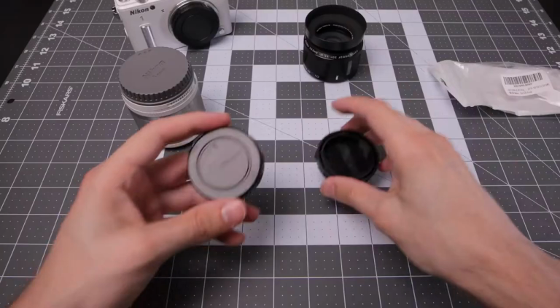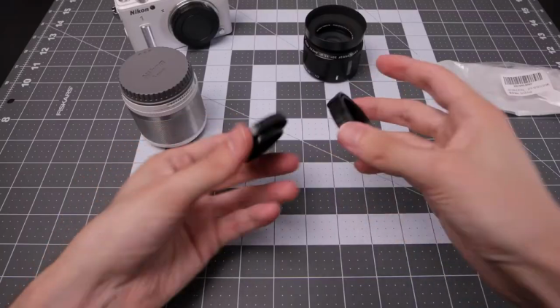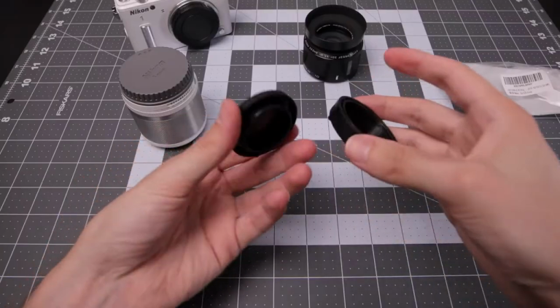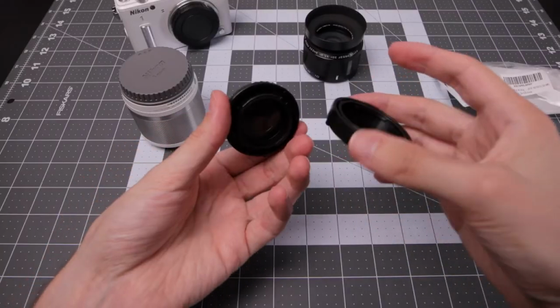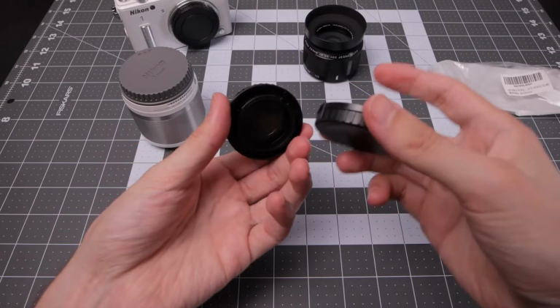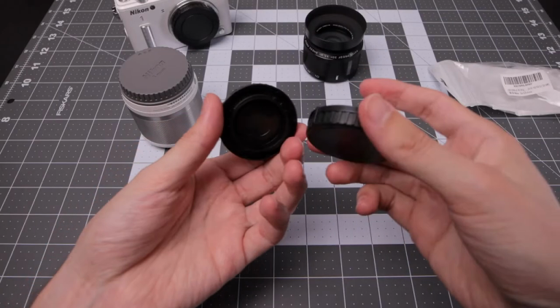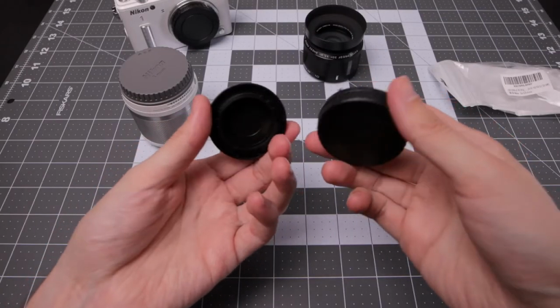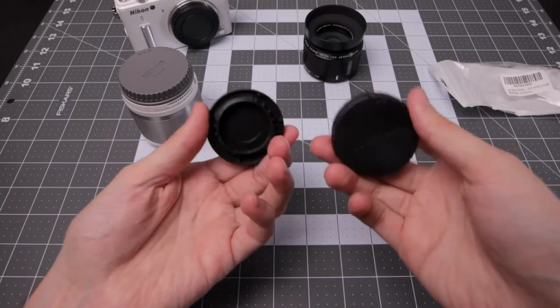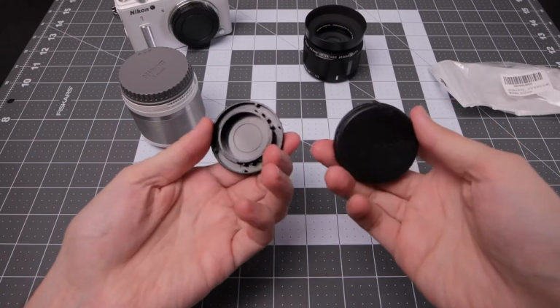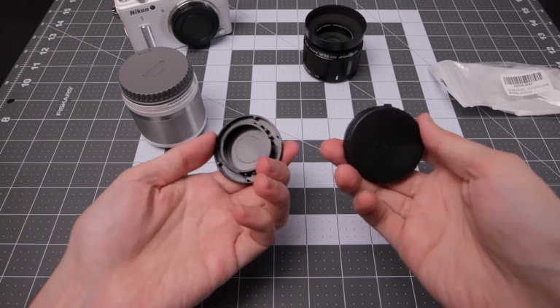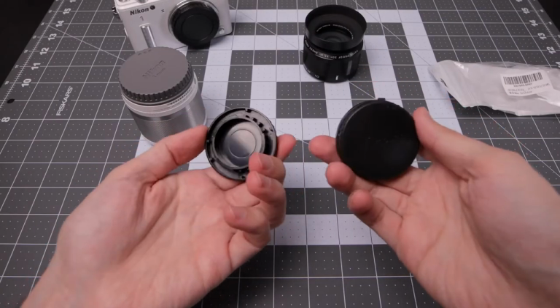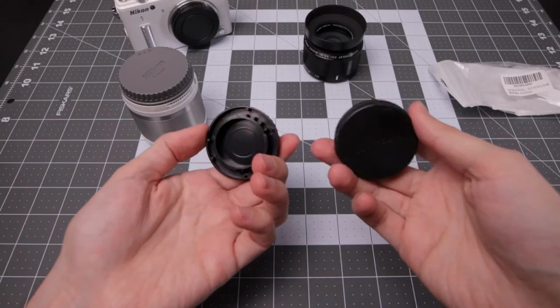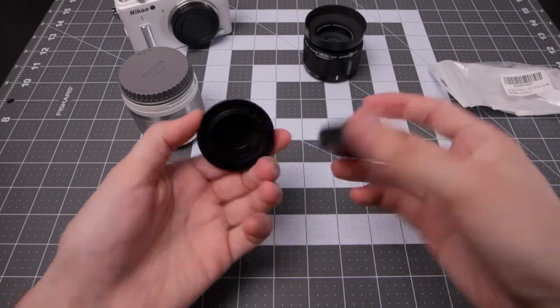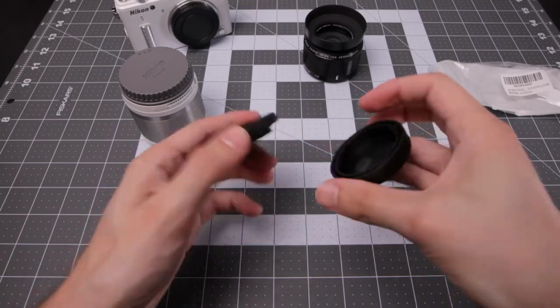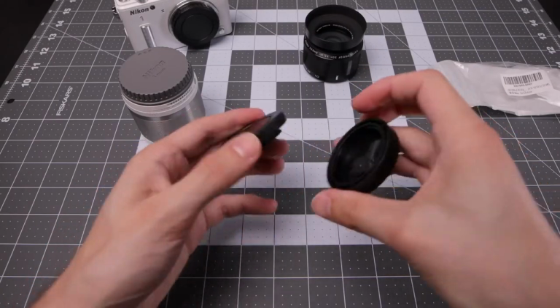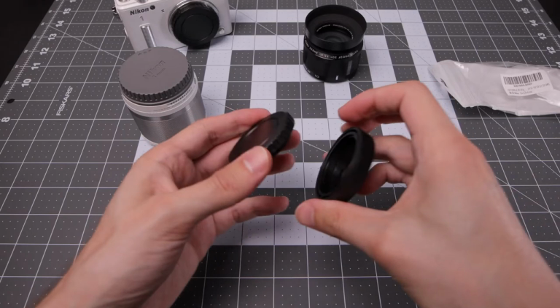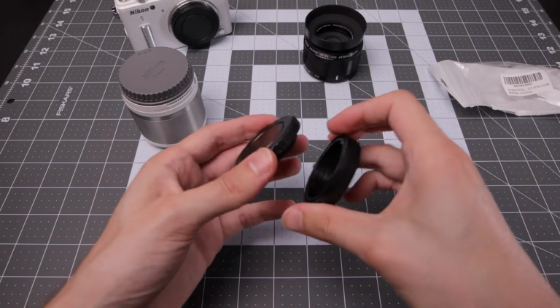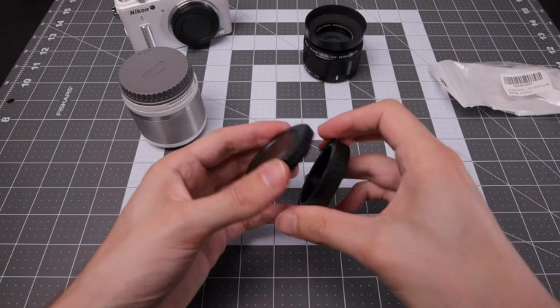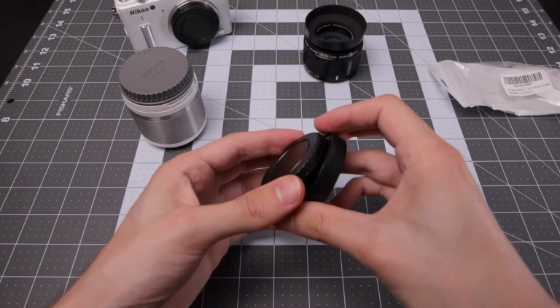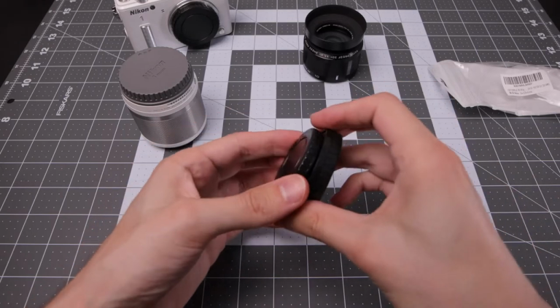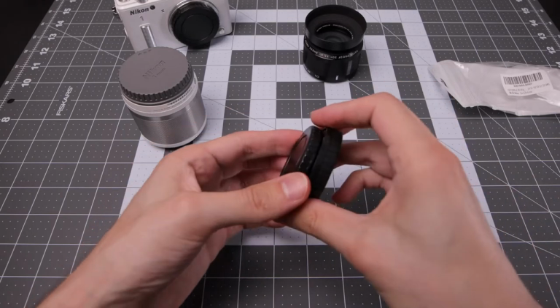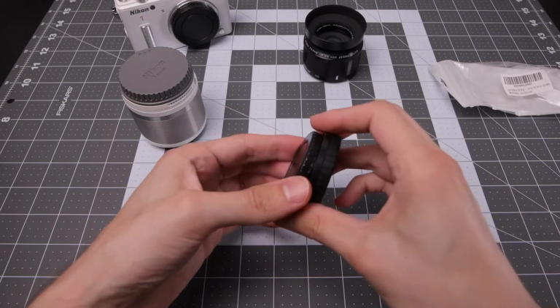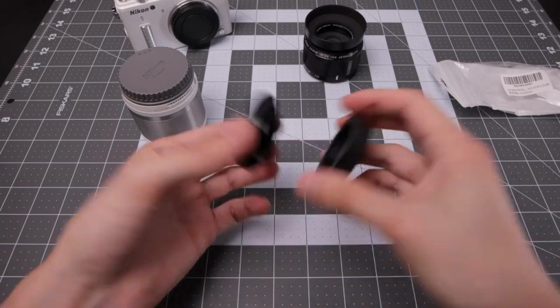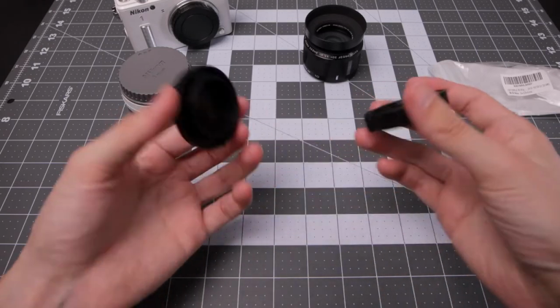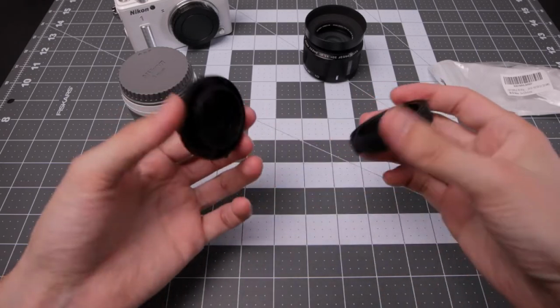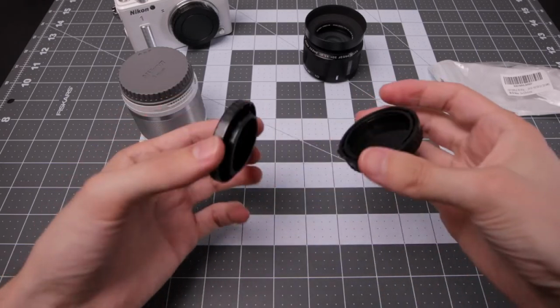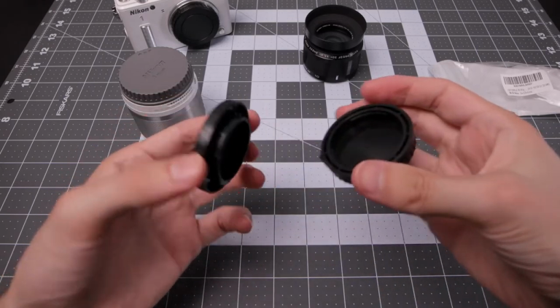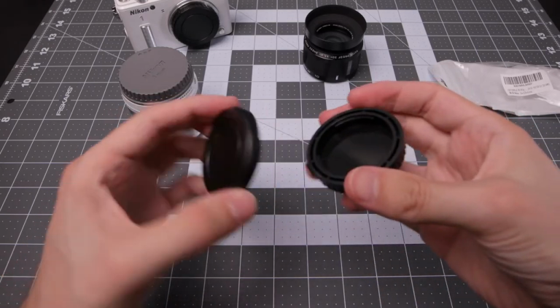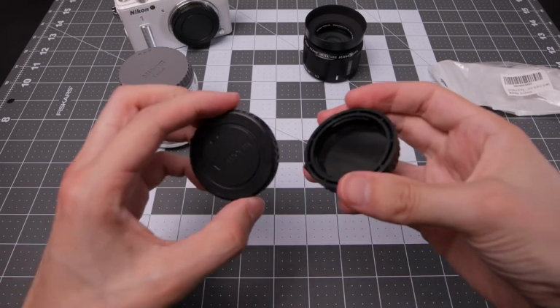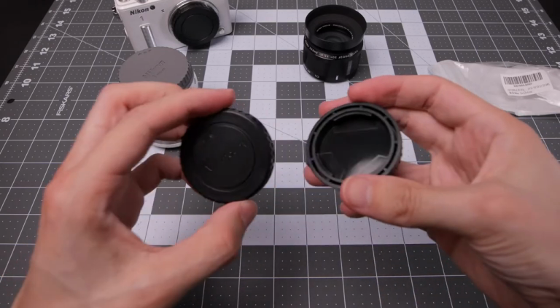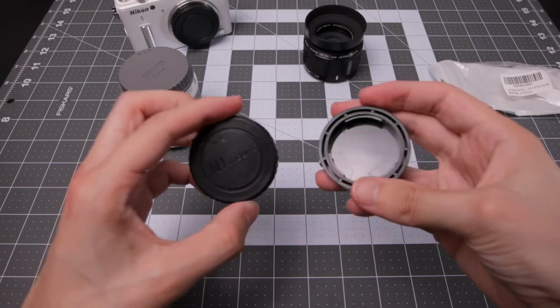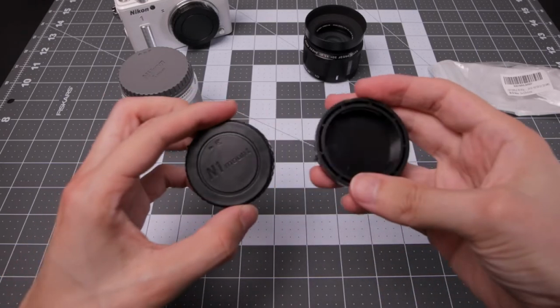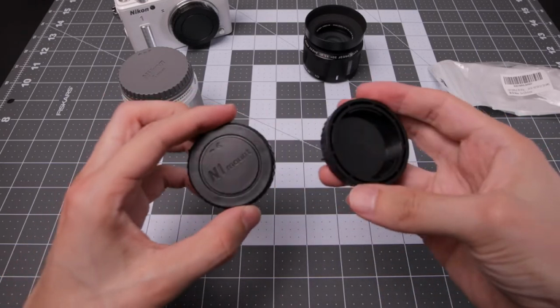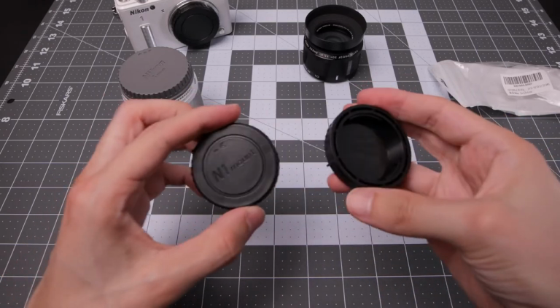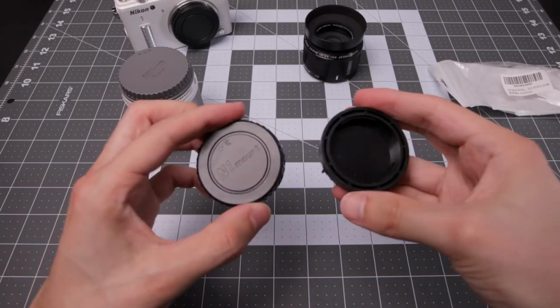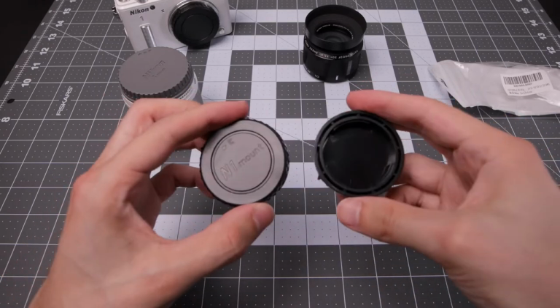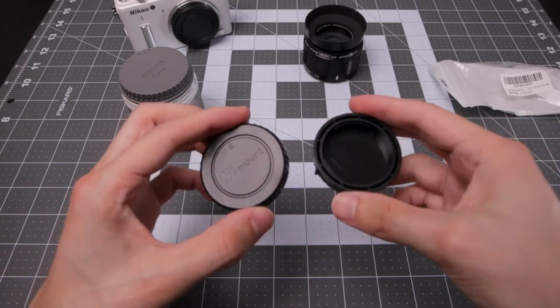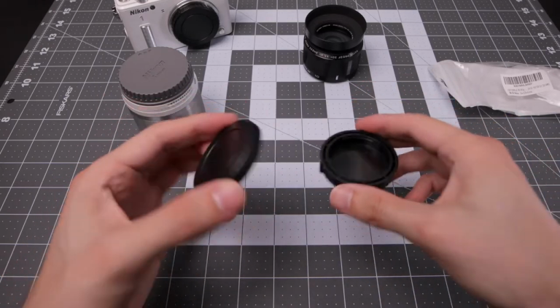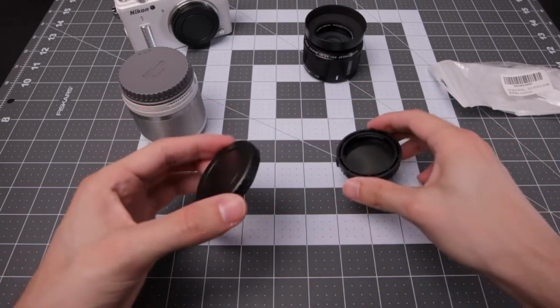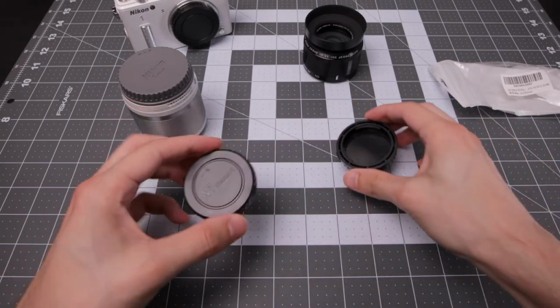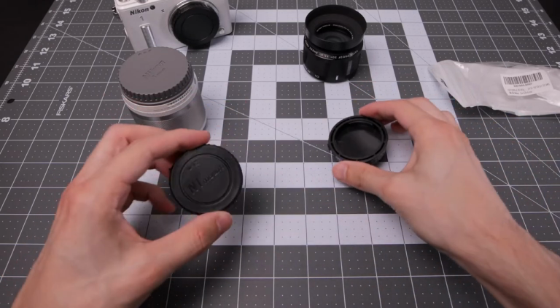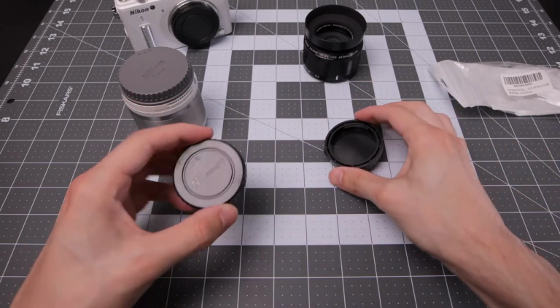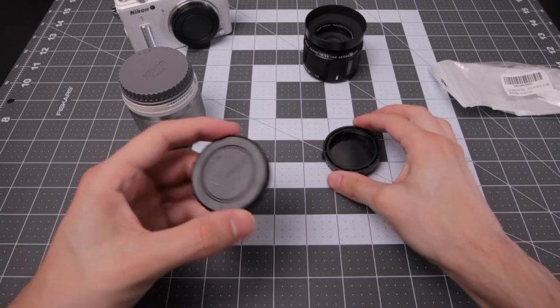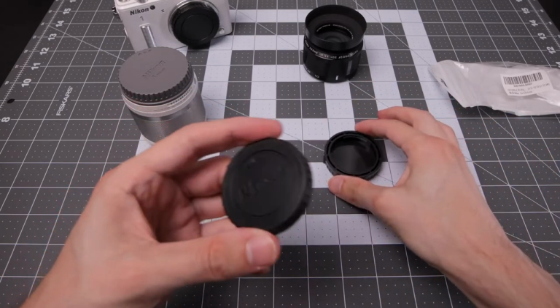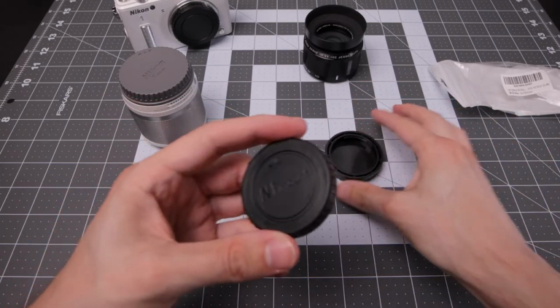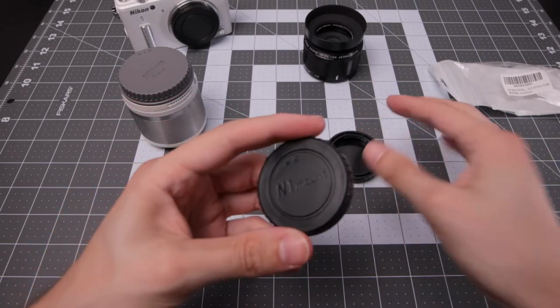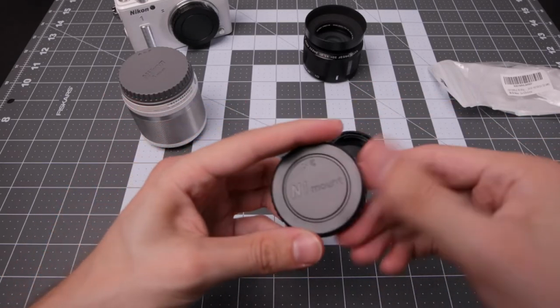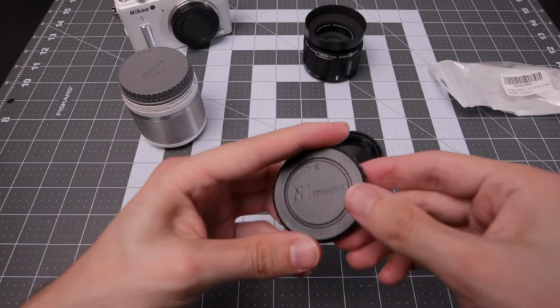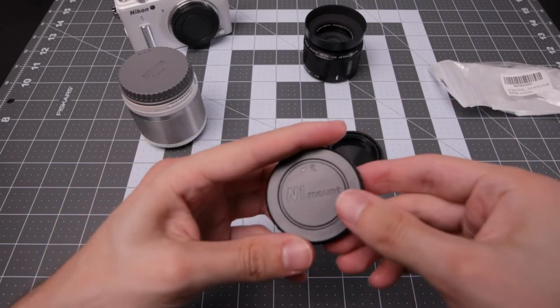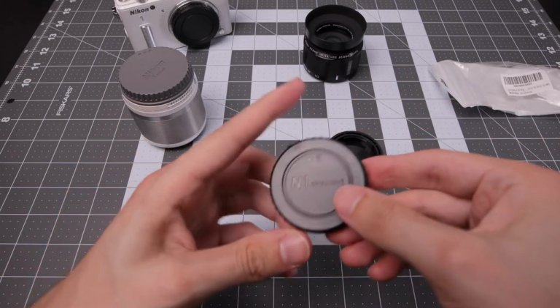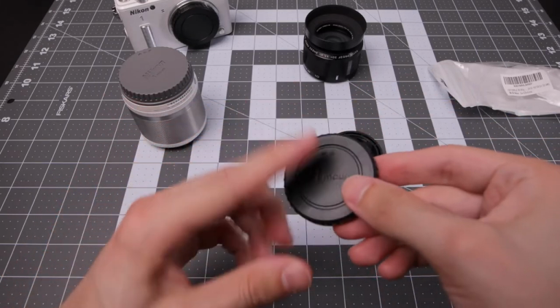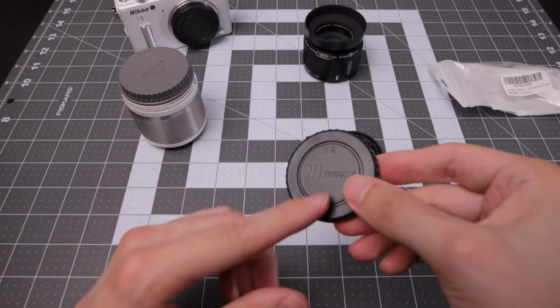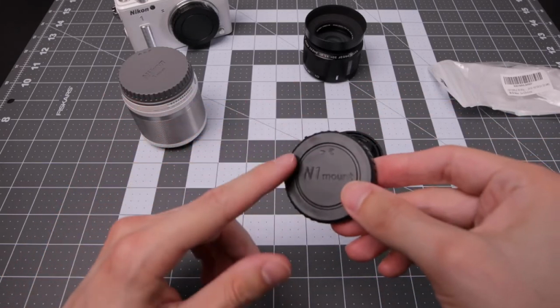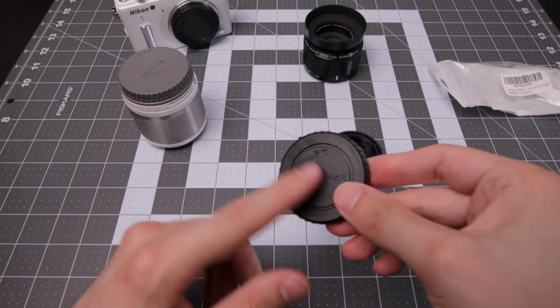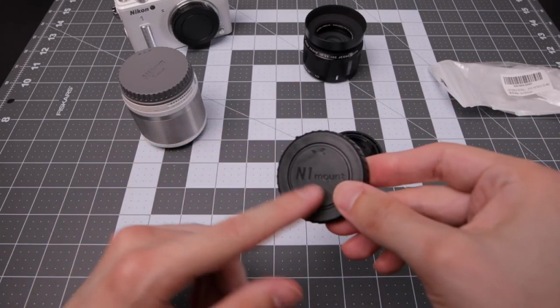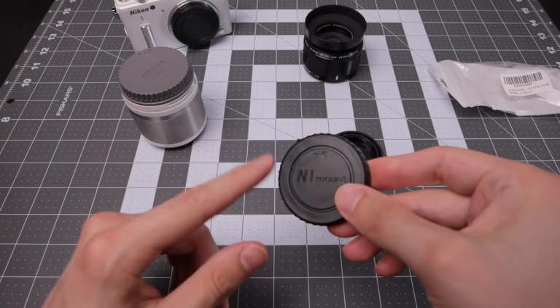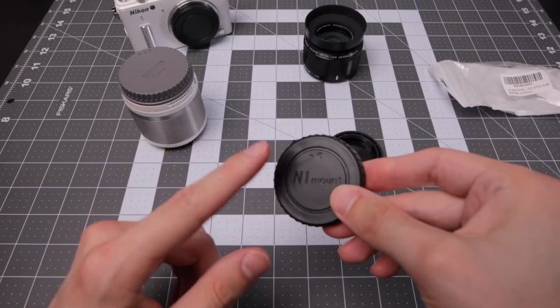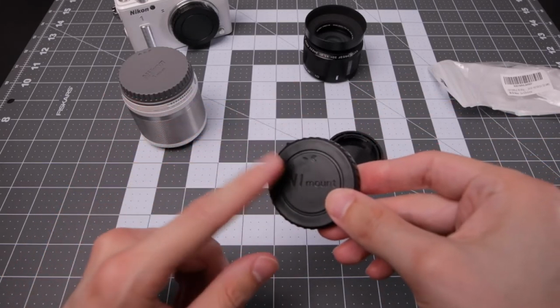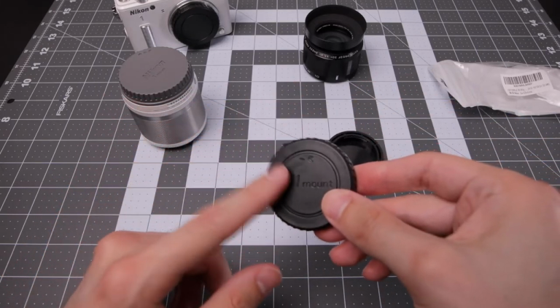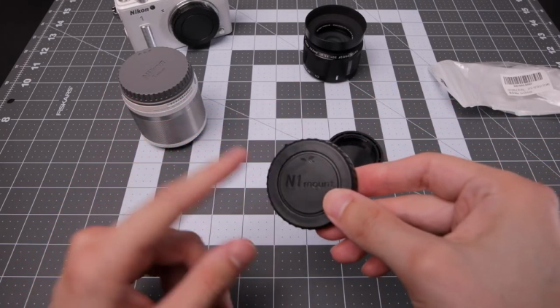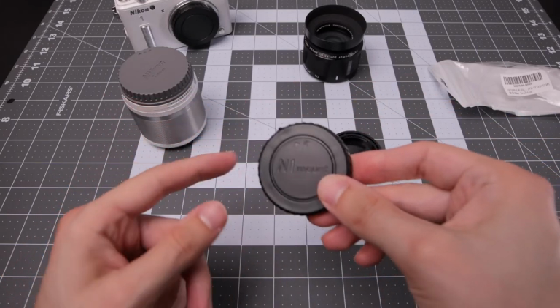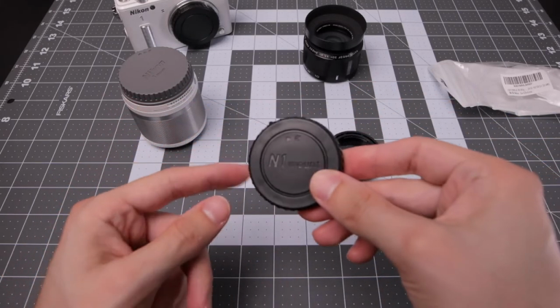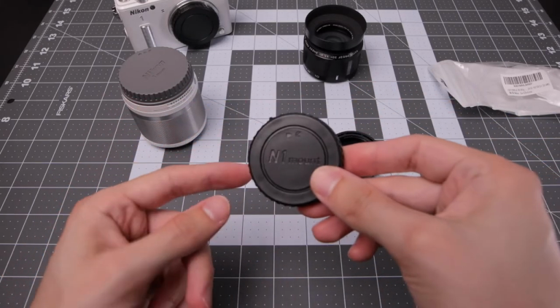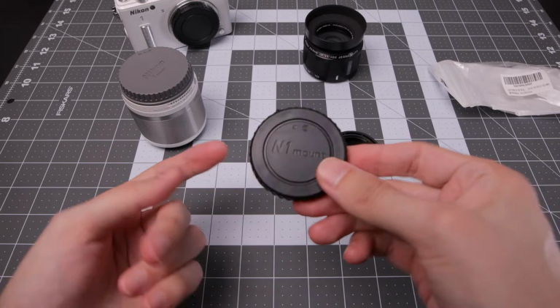Let's try out the other one to see if it fits well and make sure they're consistent. This one doesn't have any scuffs on it, which is nice.